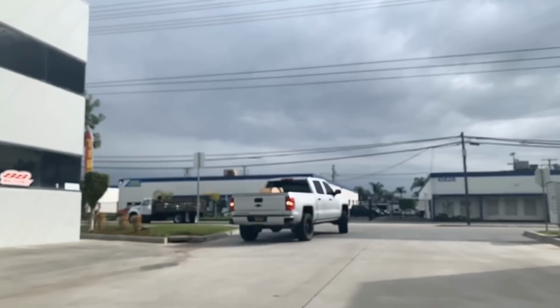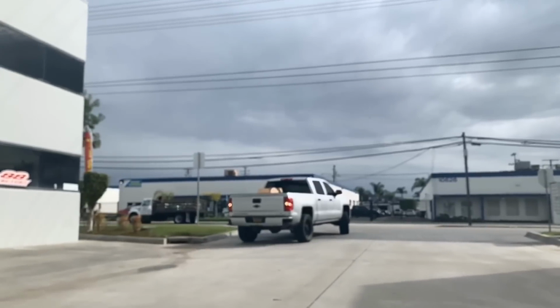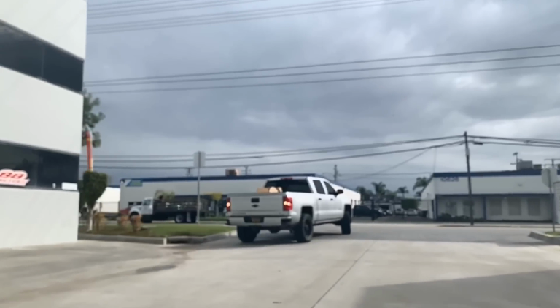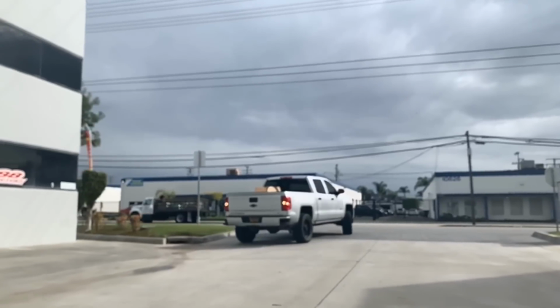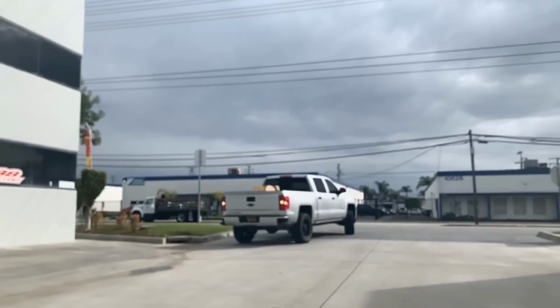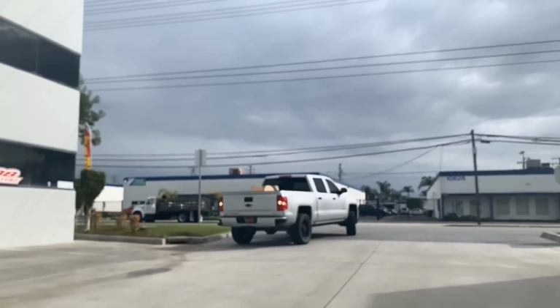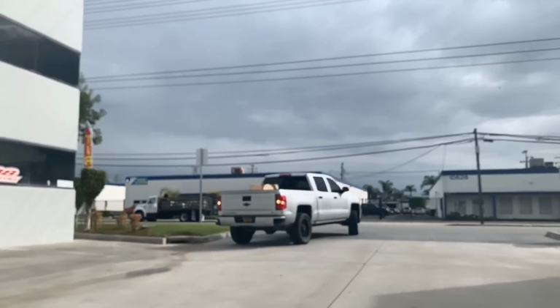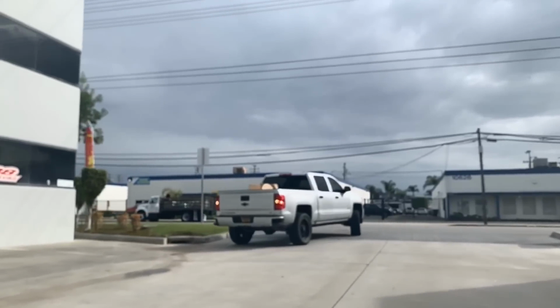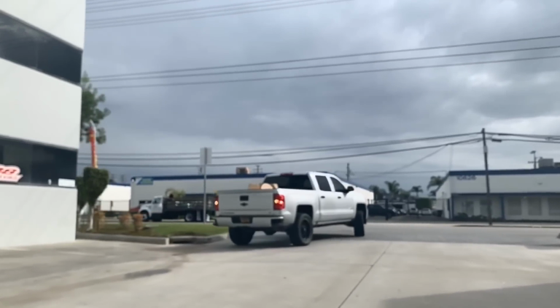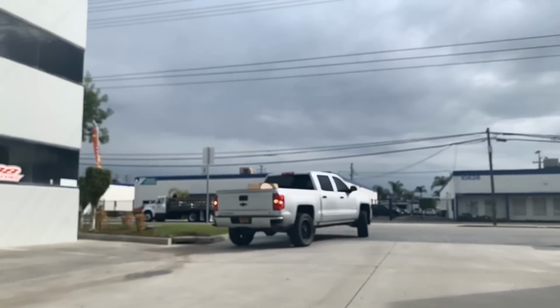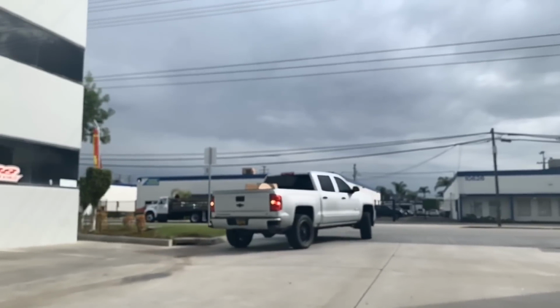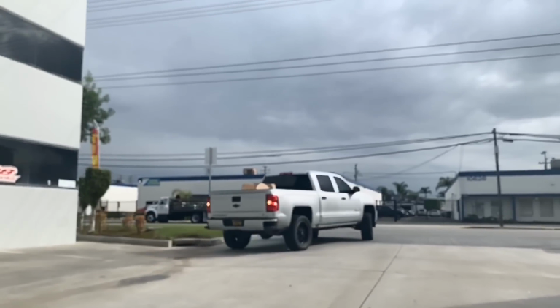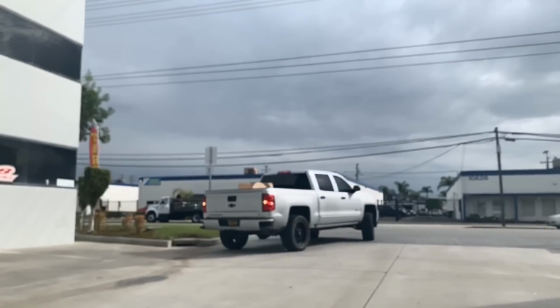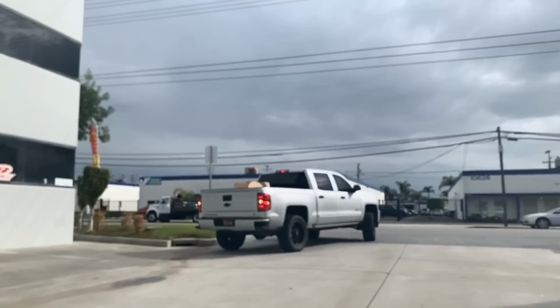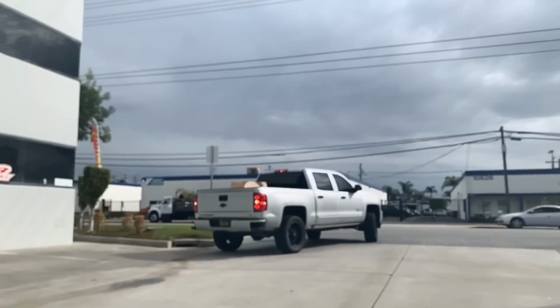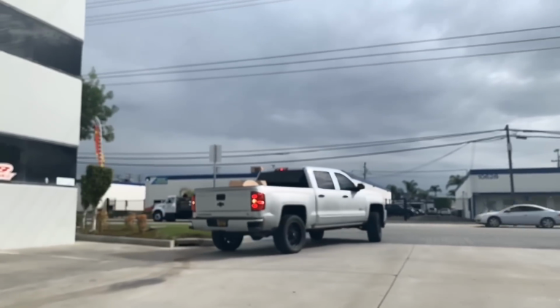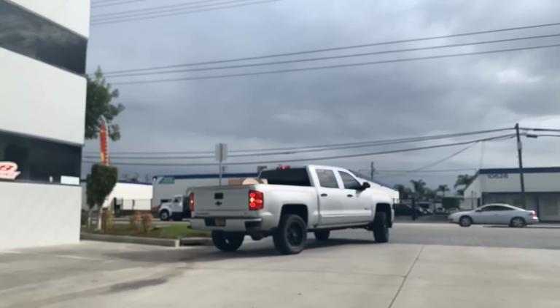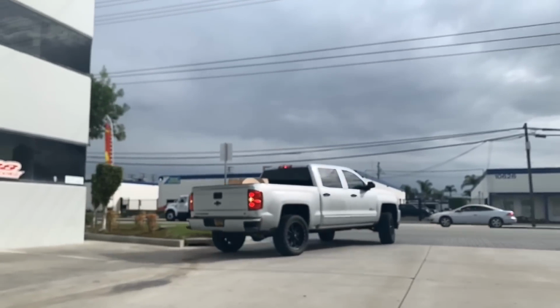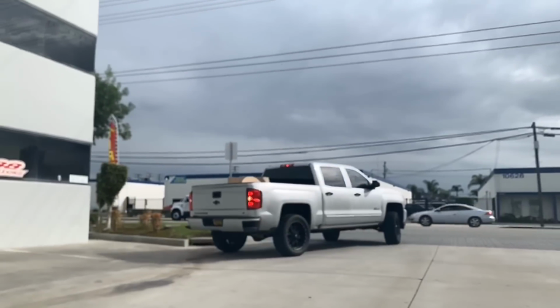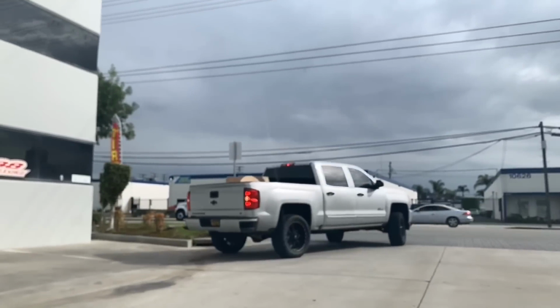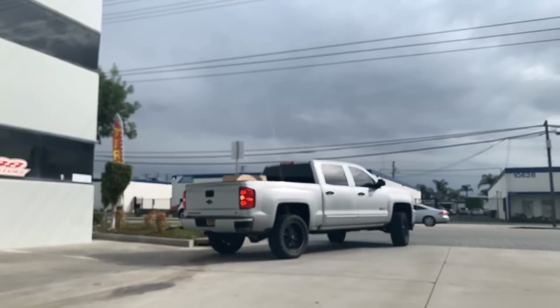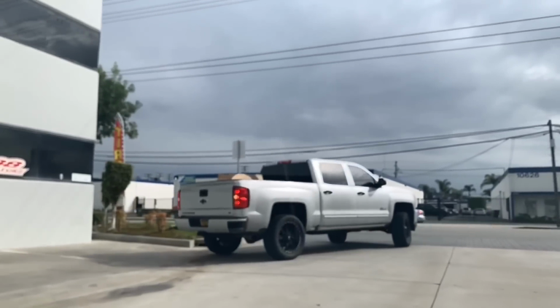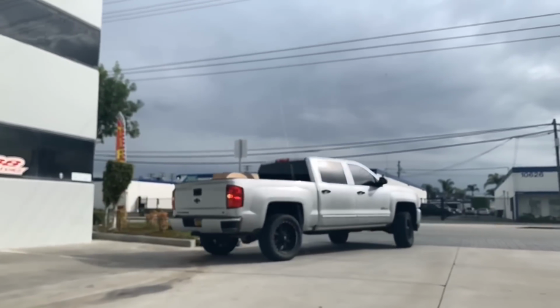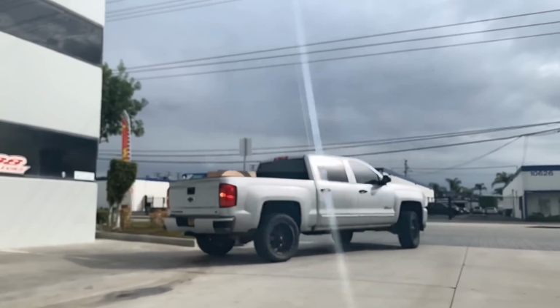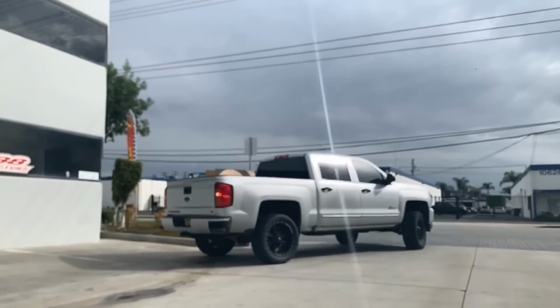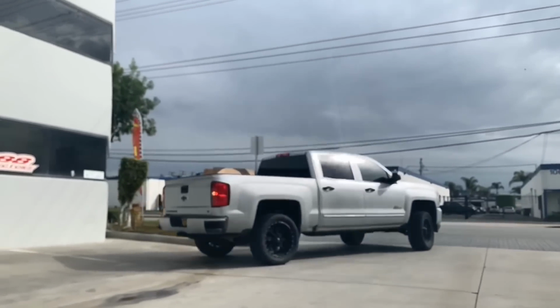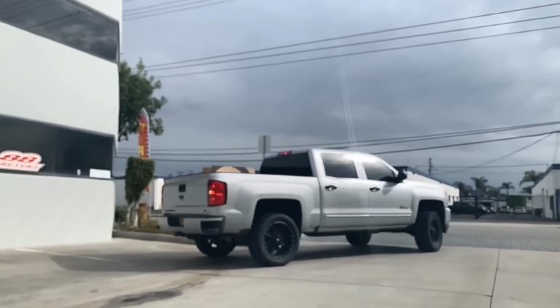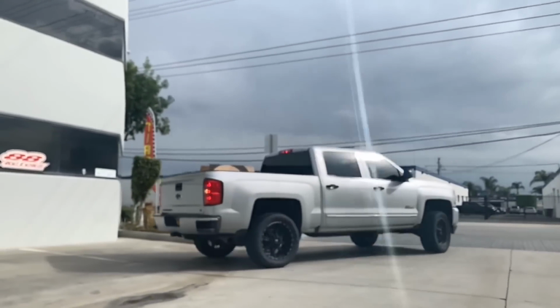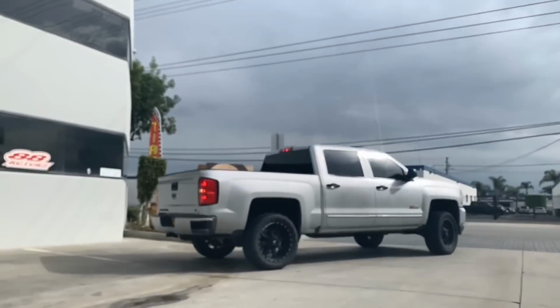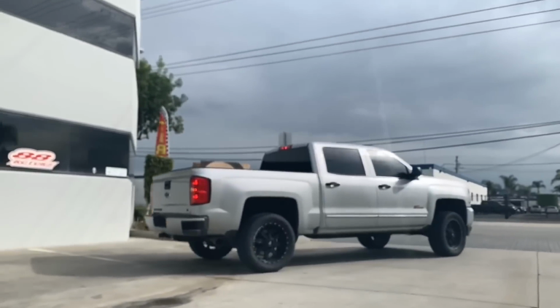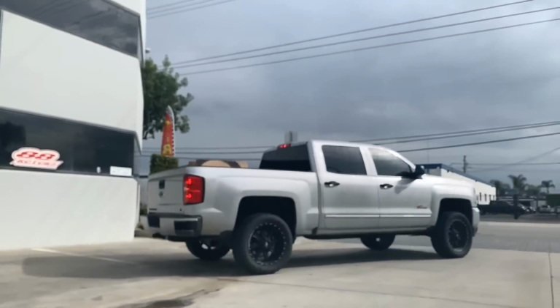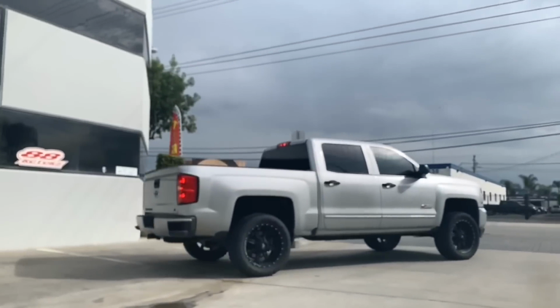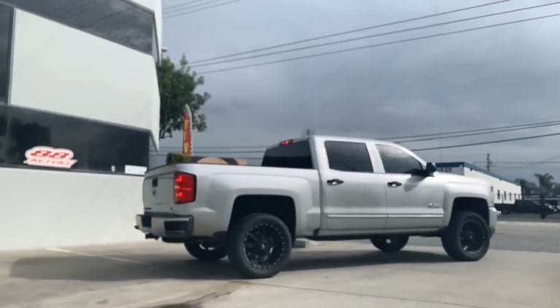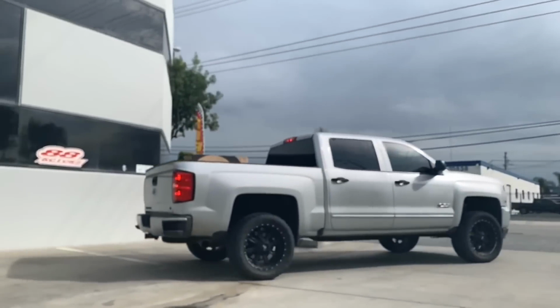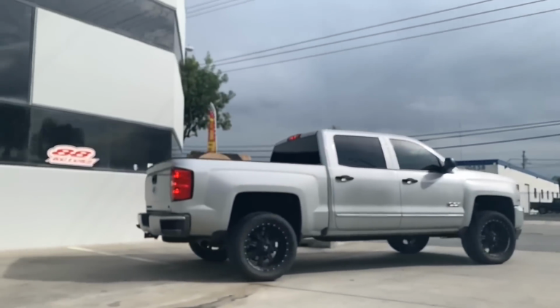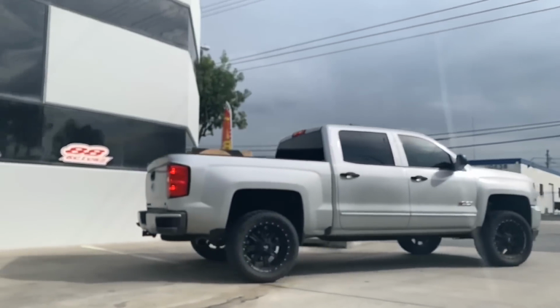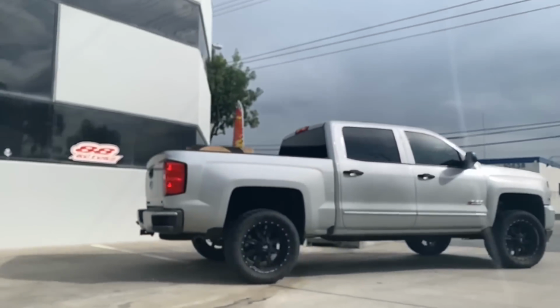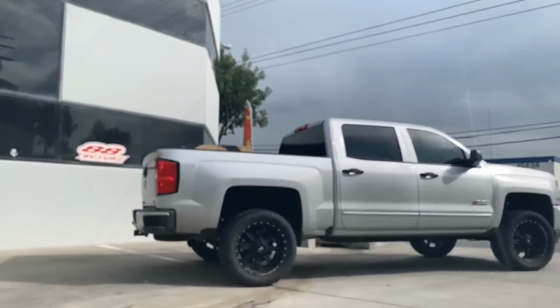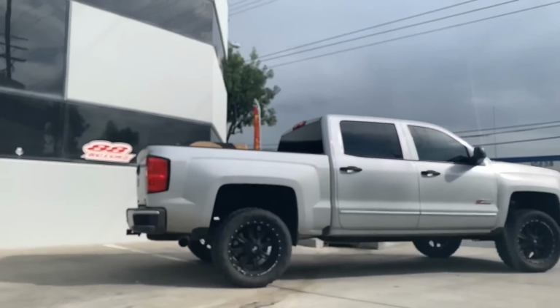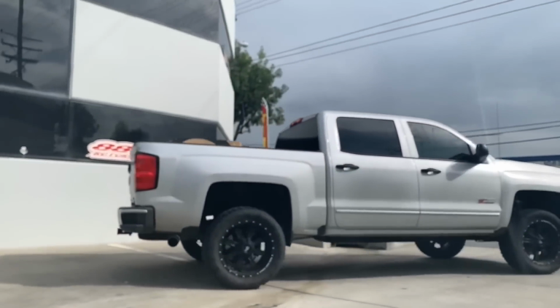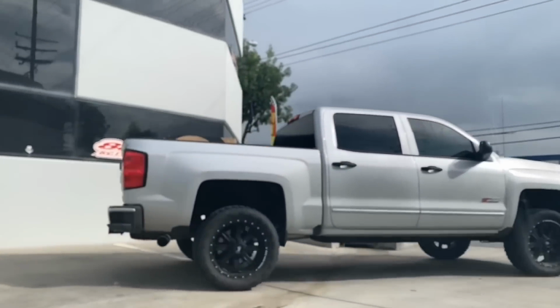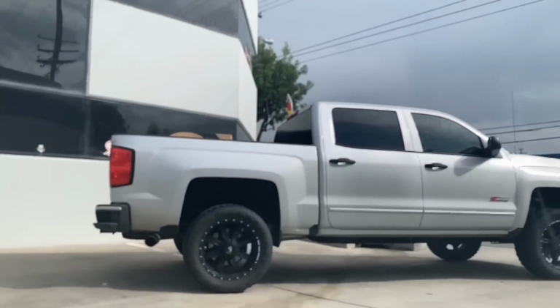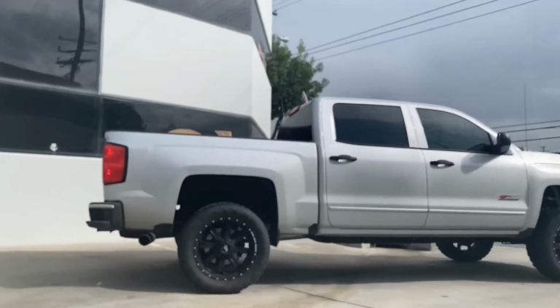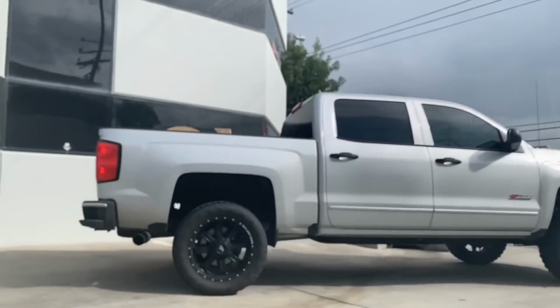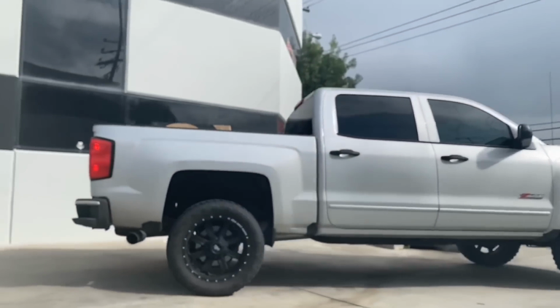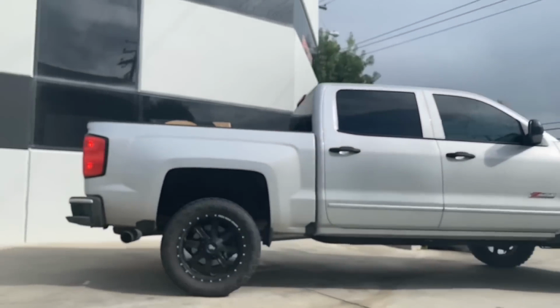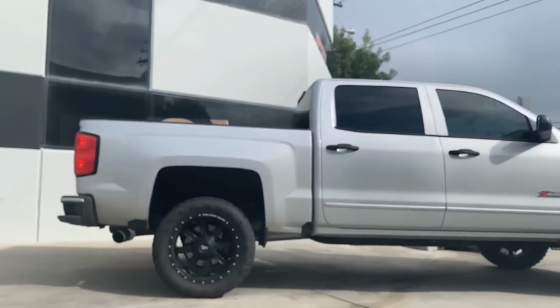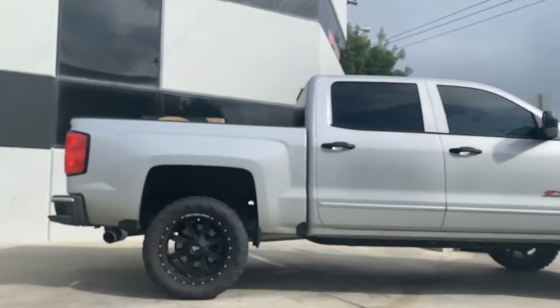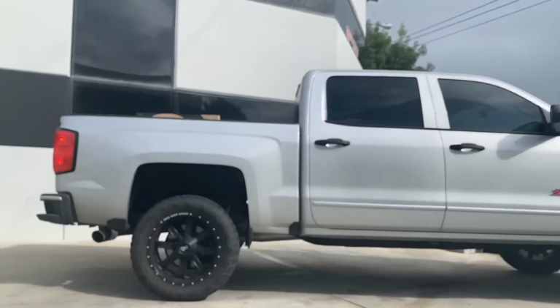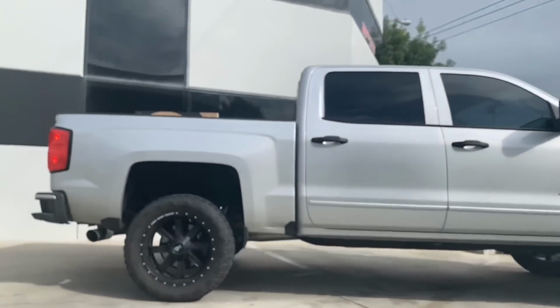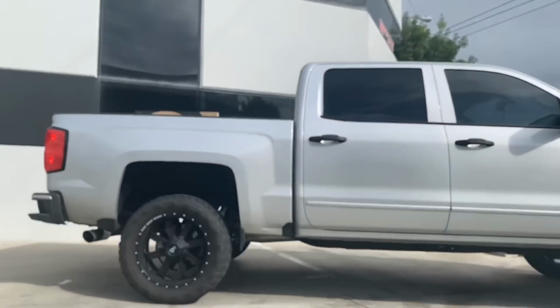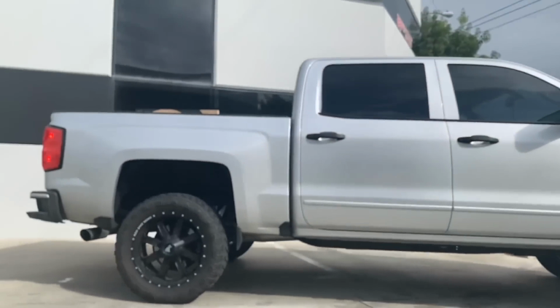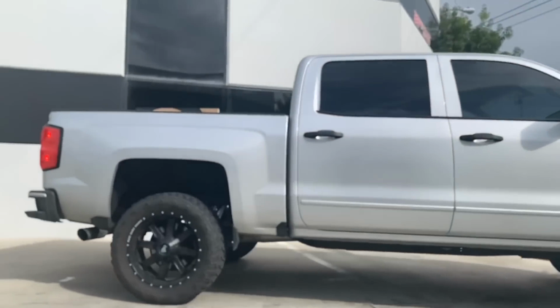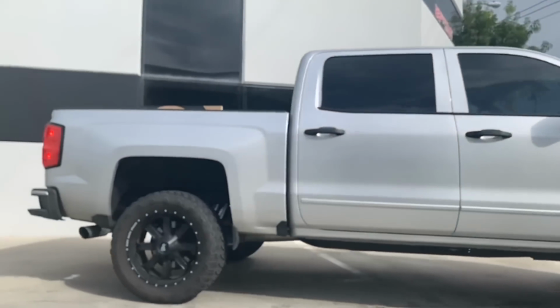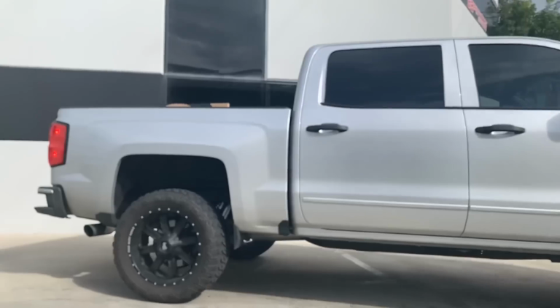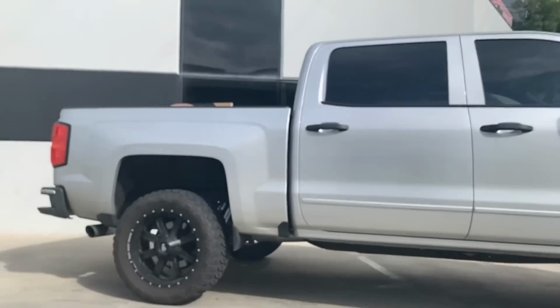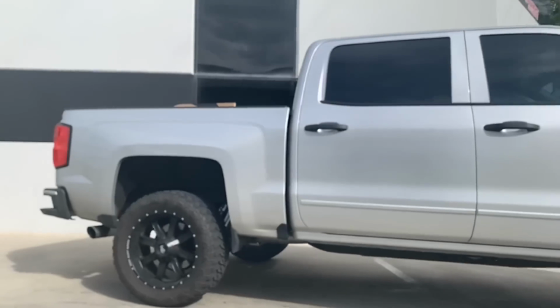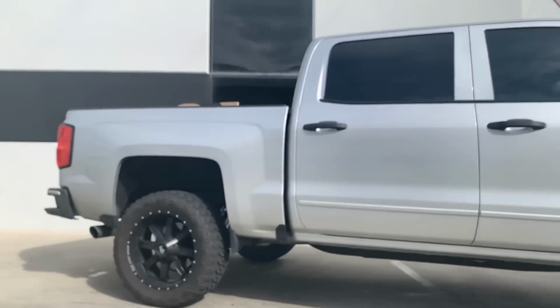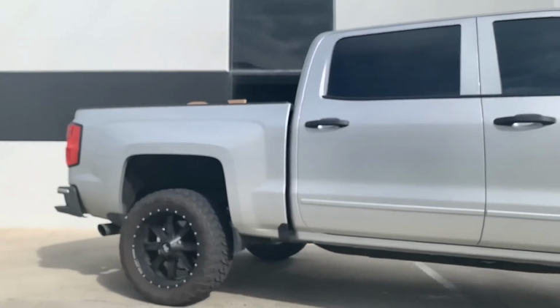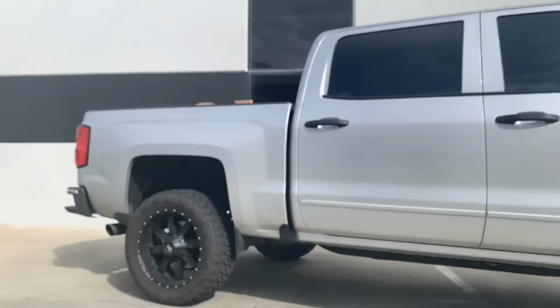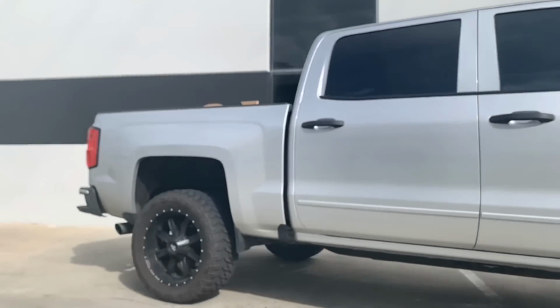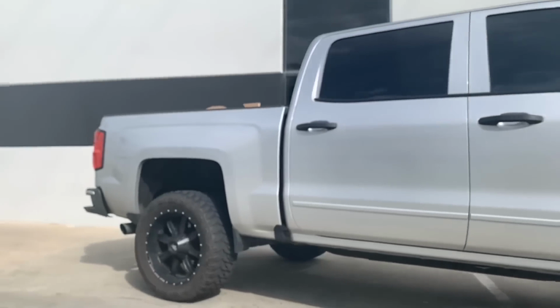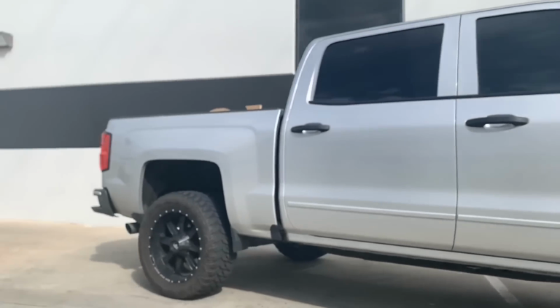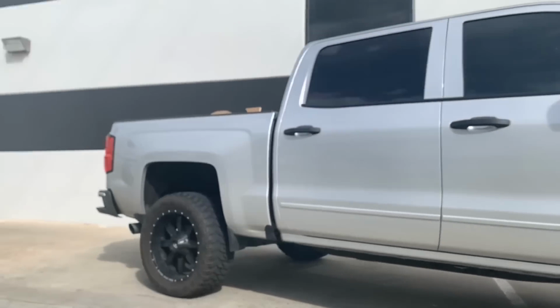This Silverado is currently sitting on 33-inch tires, but the owner does plan to put on some 35s in the very near future.